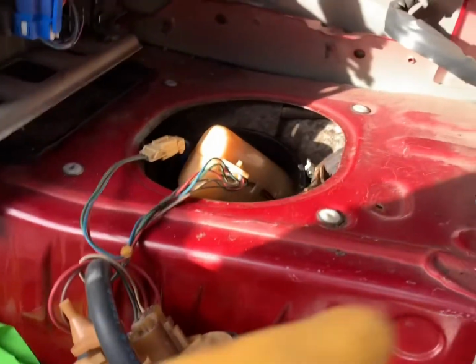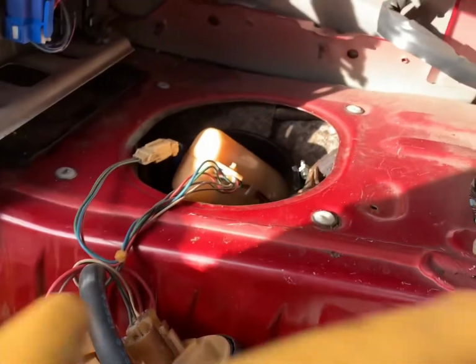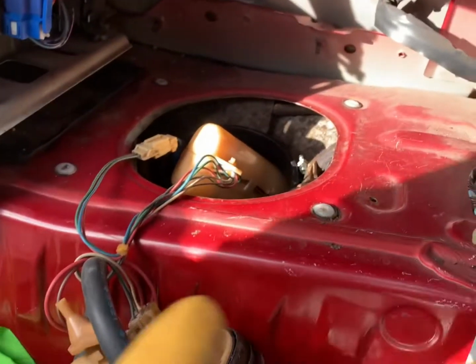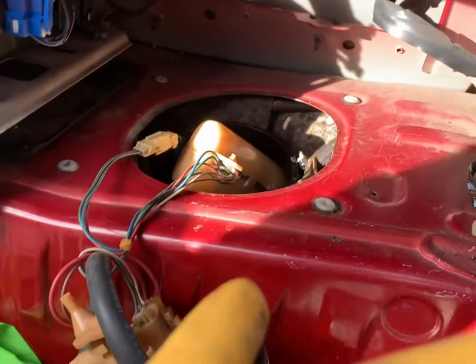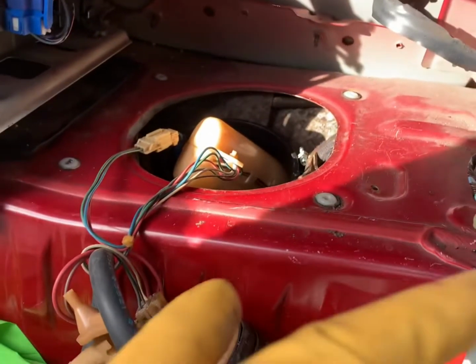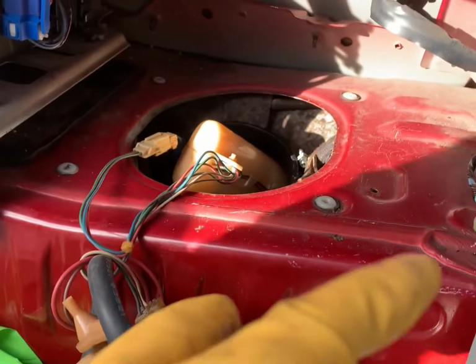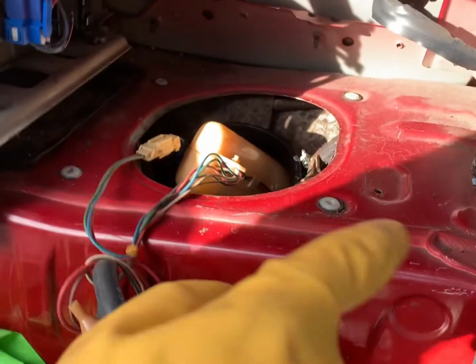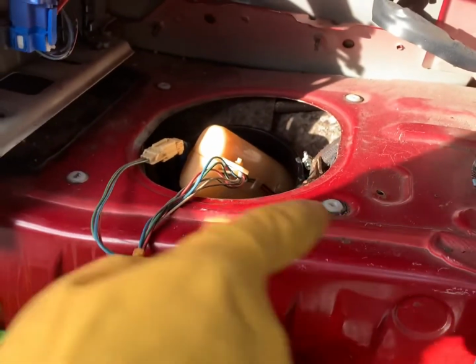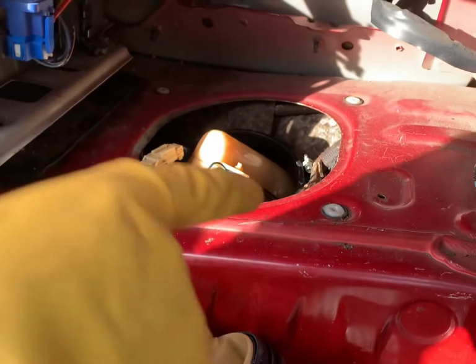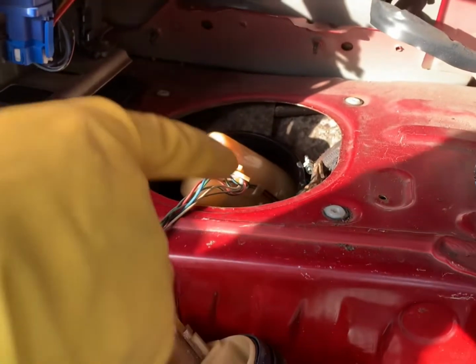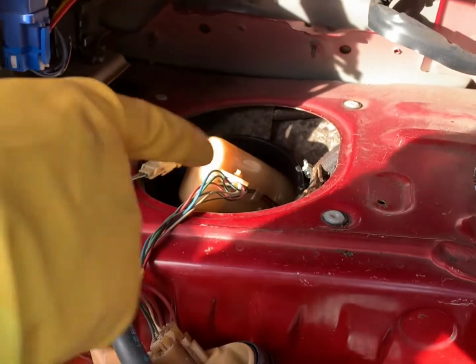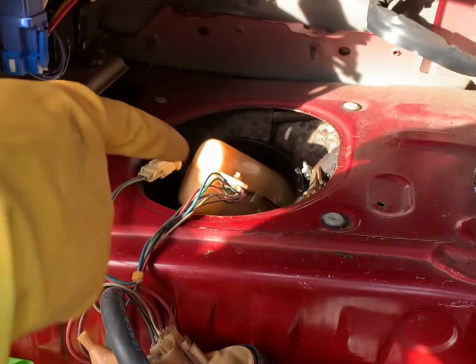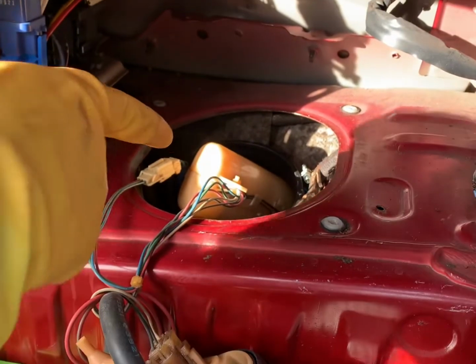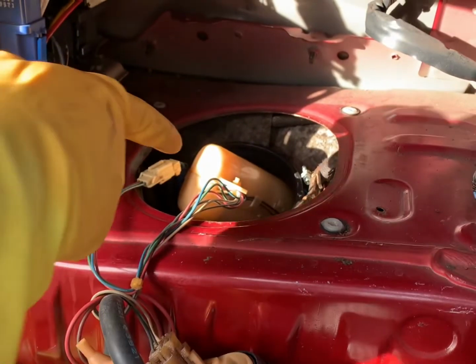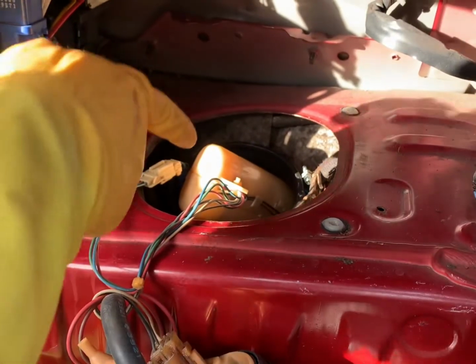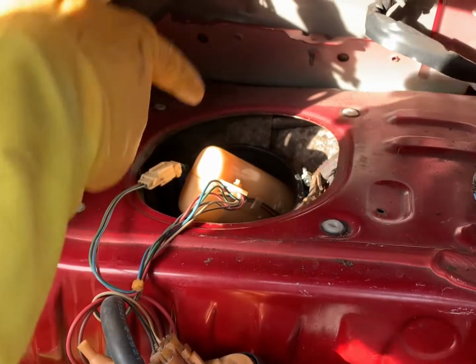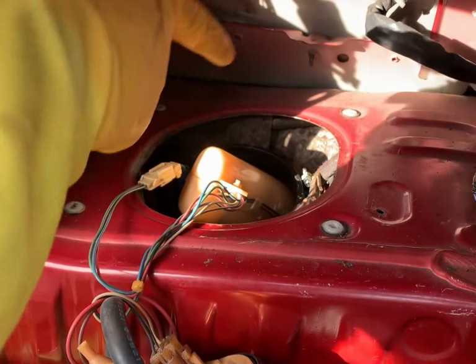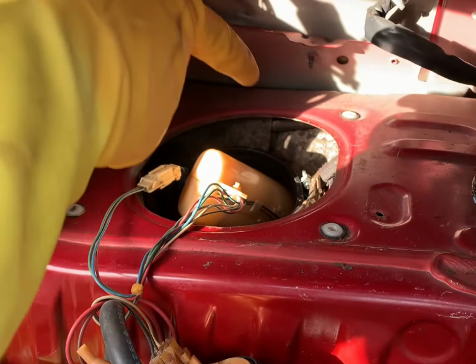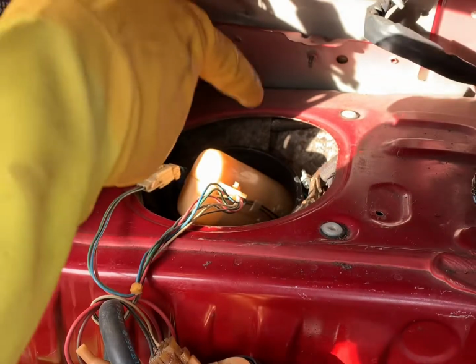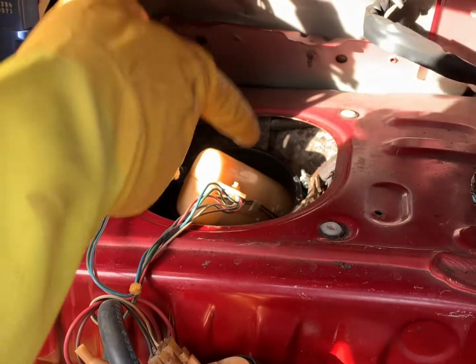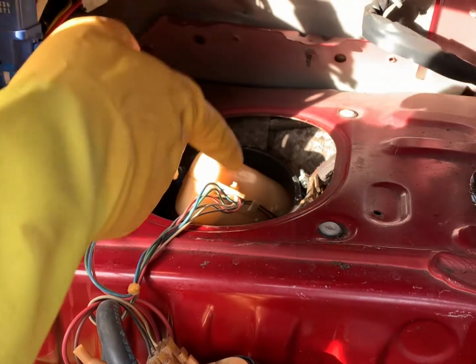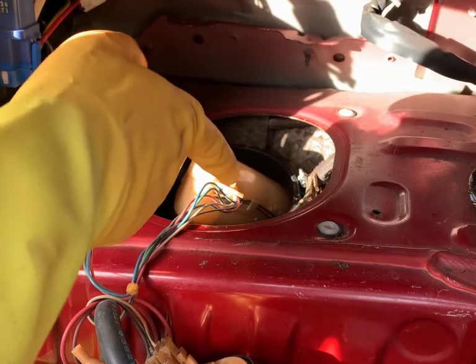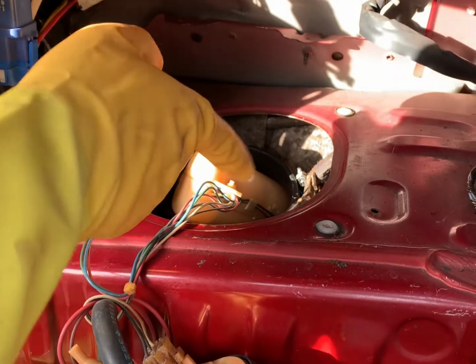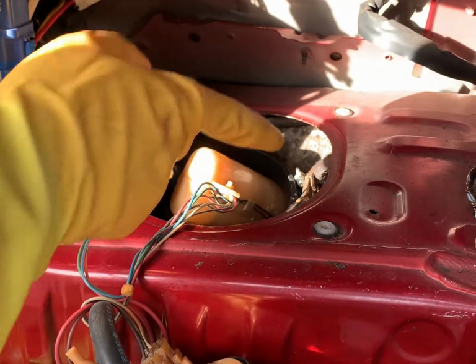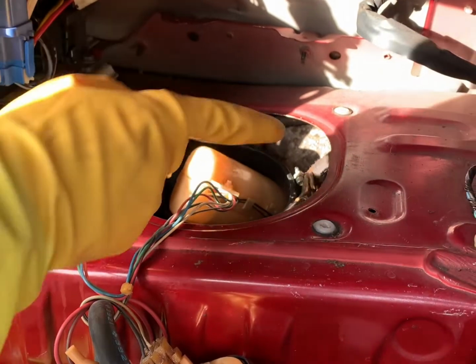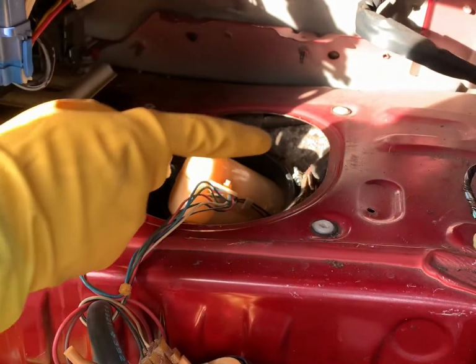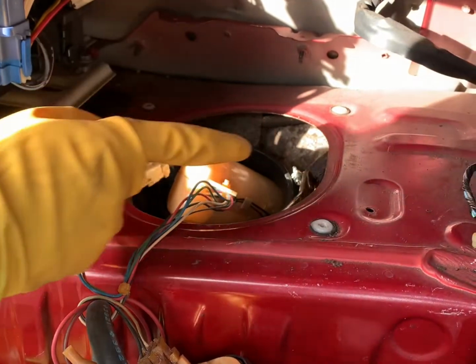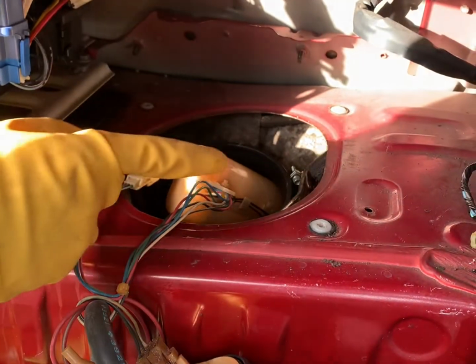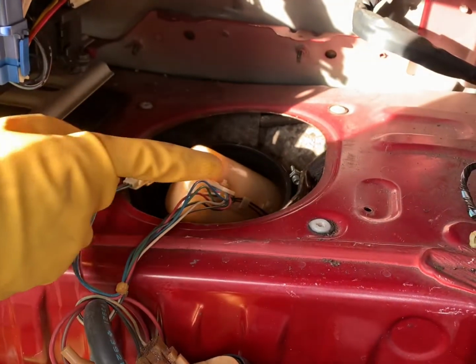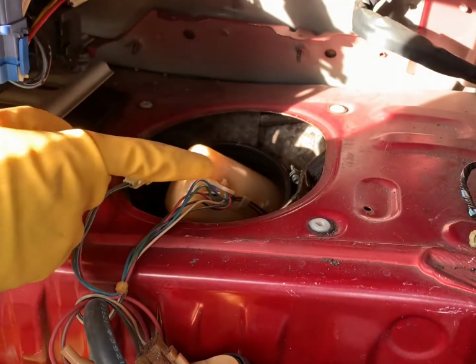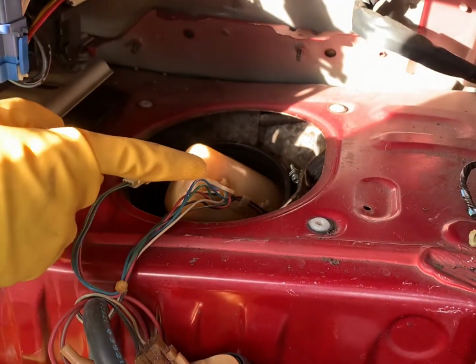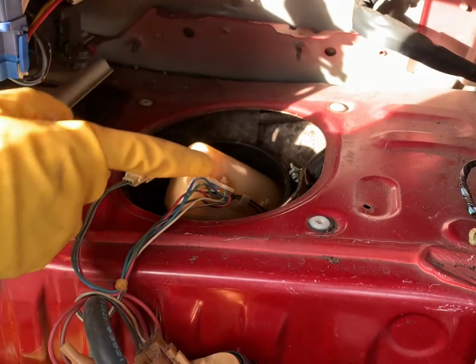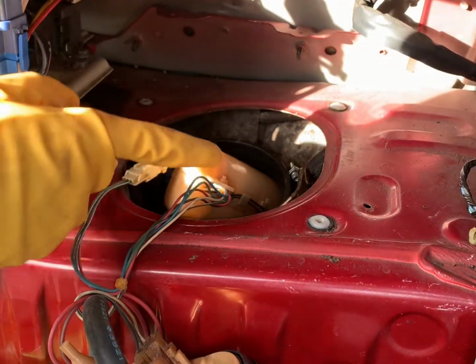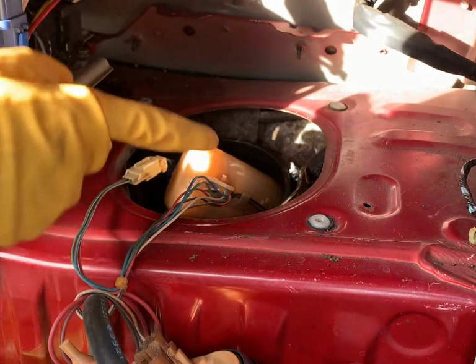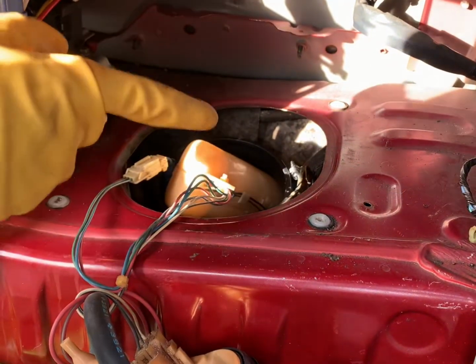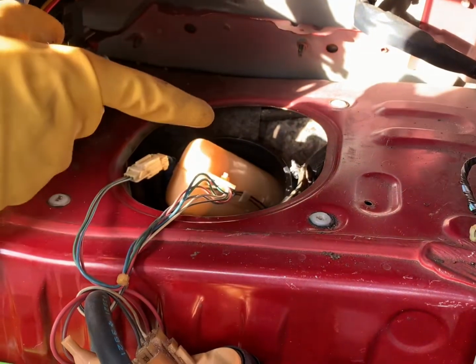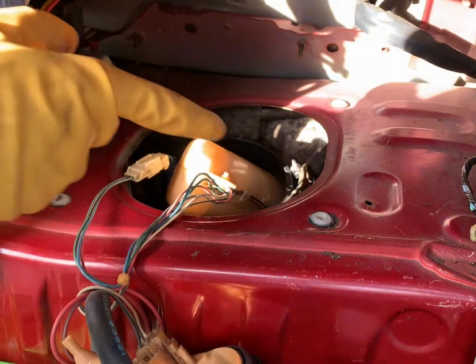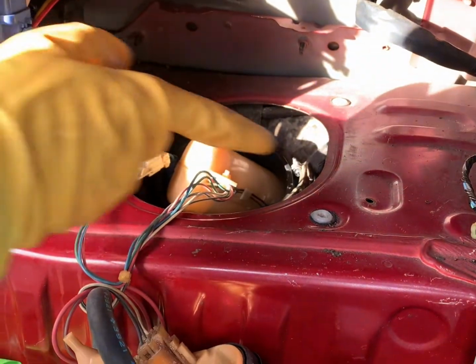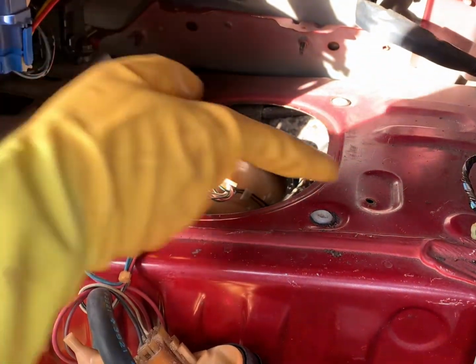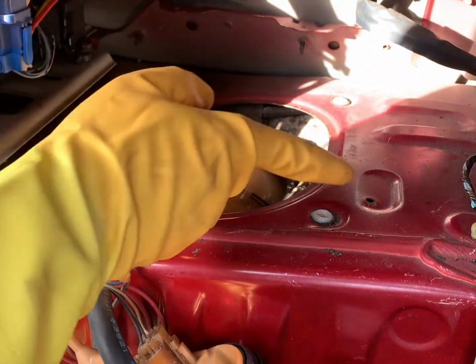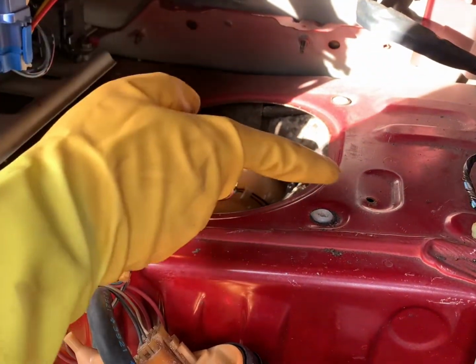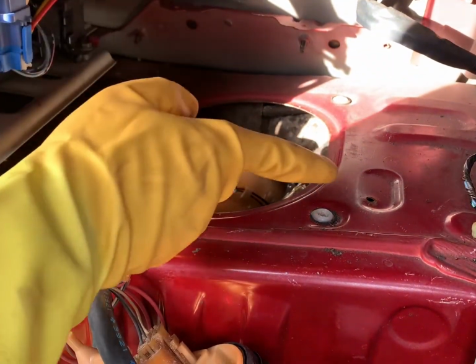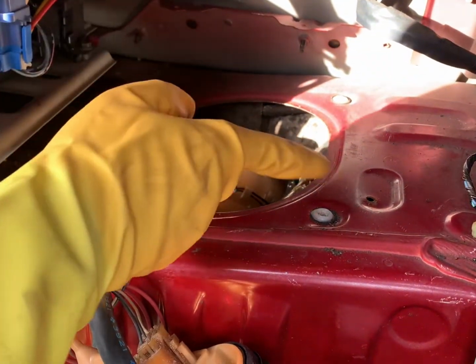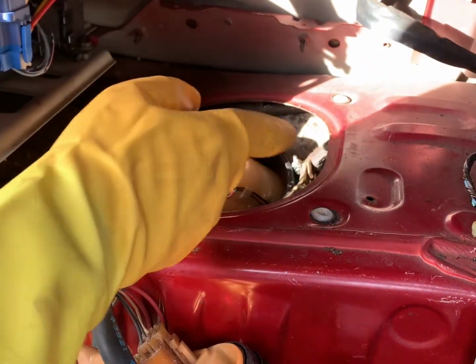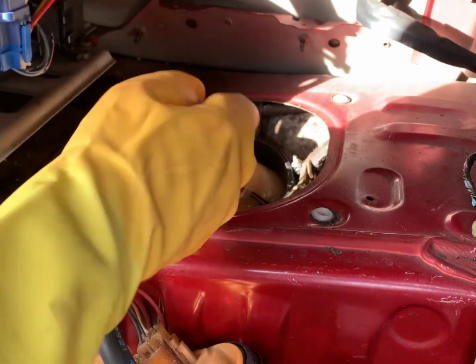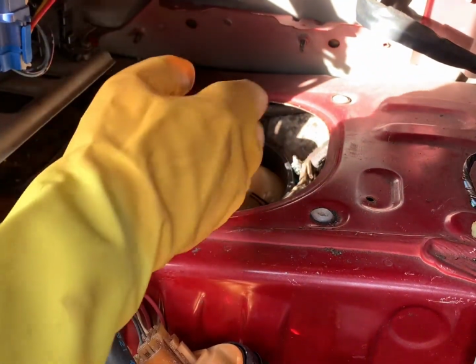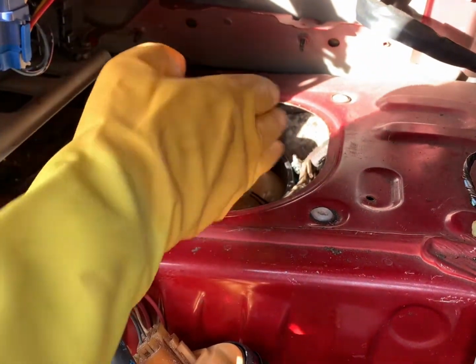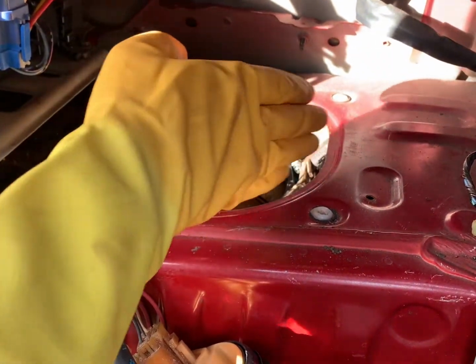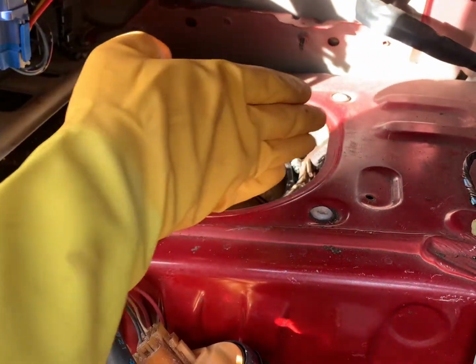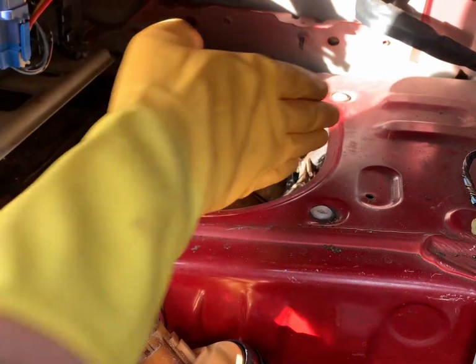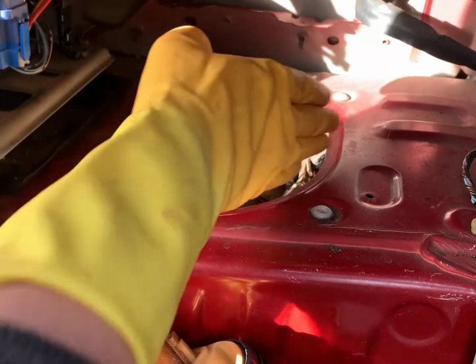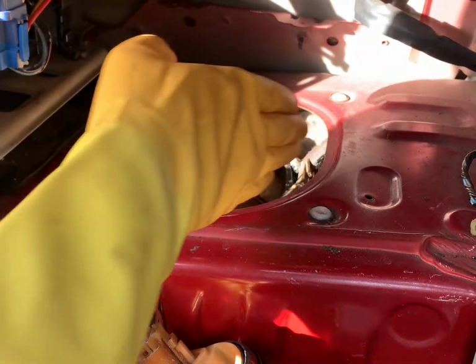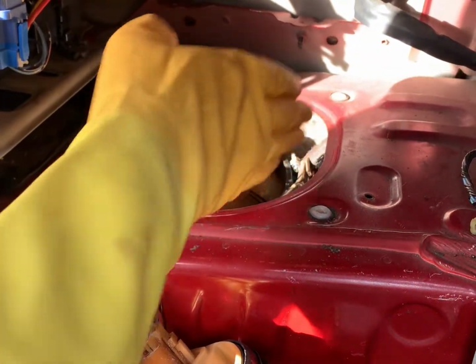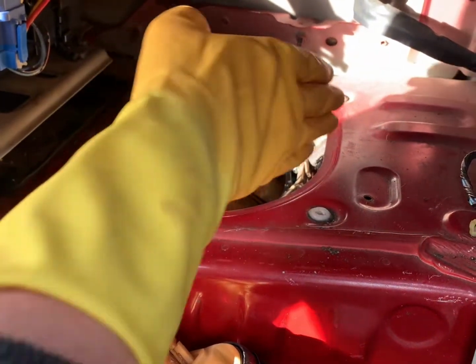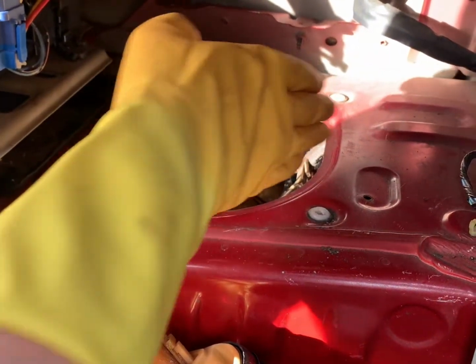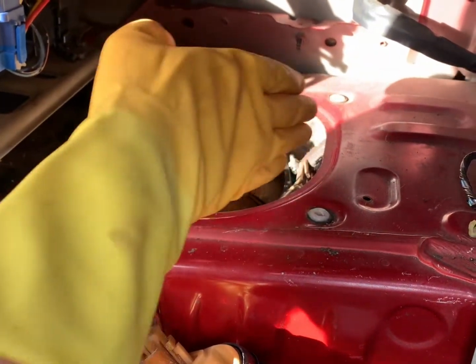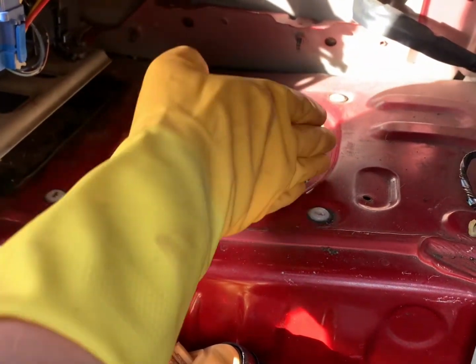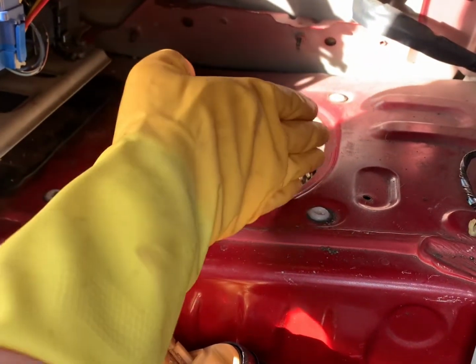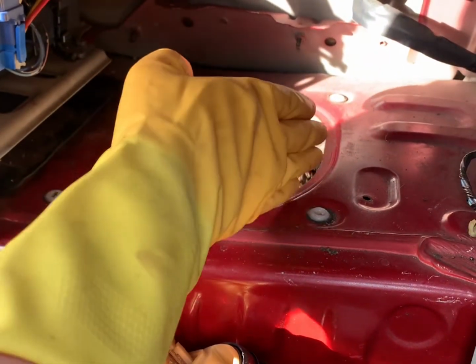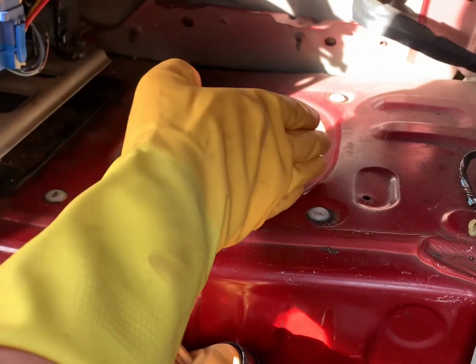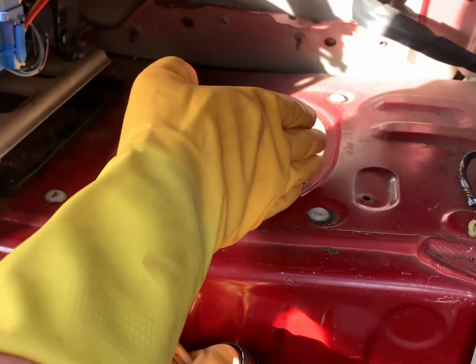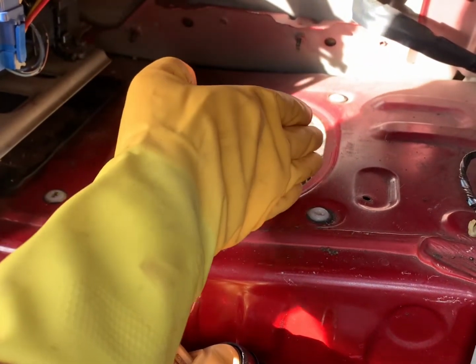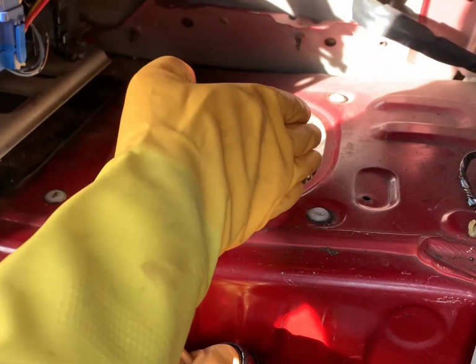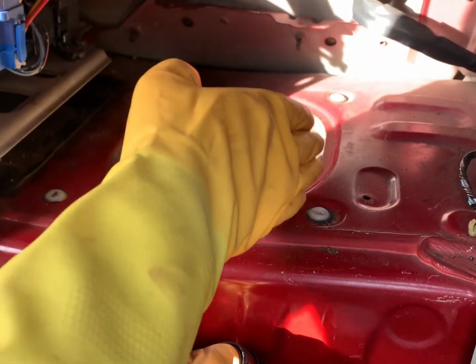Going in now — sender going in that way, then feeling for the bracket over here to slot it into place.